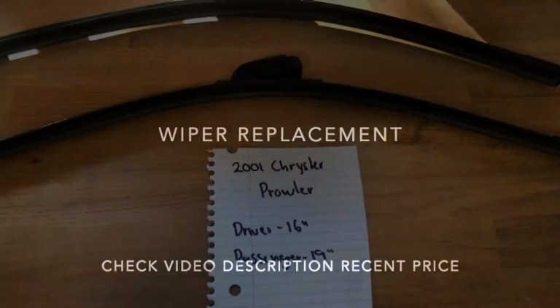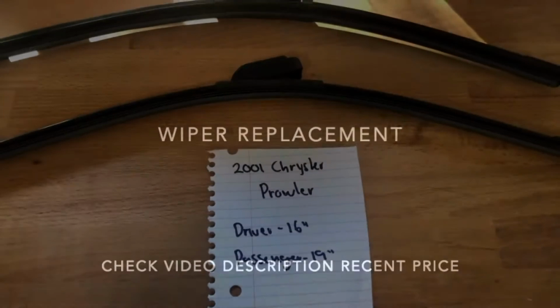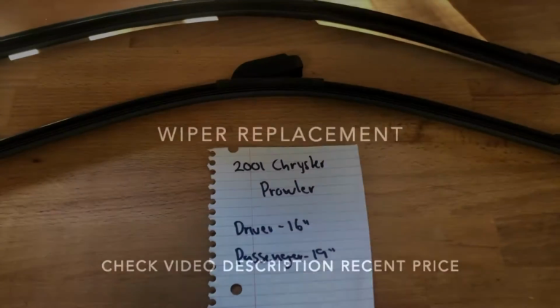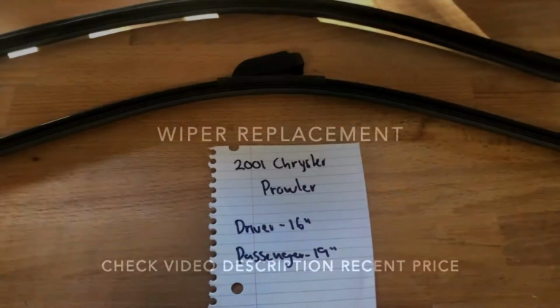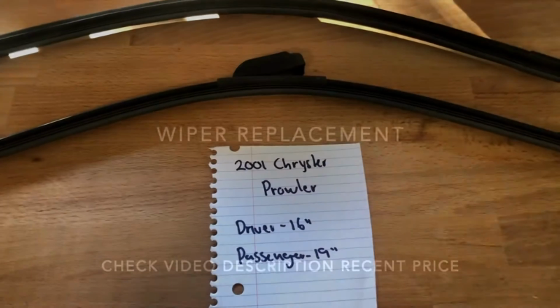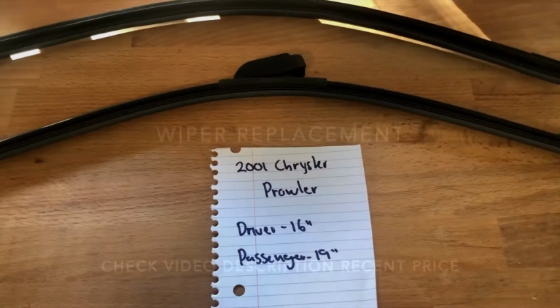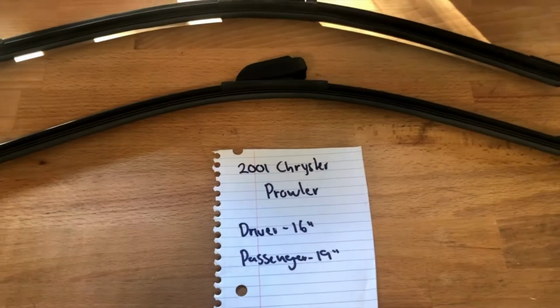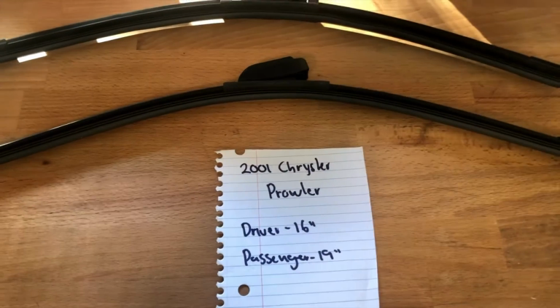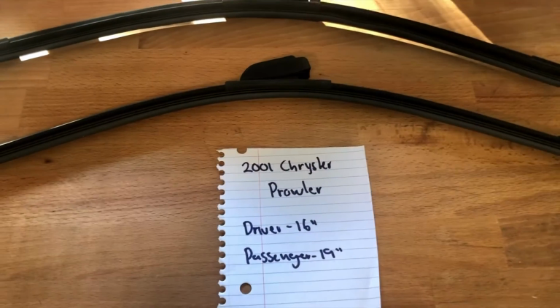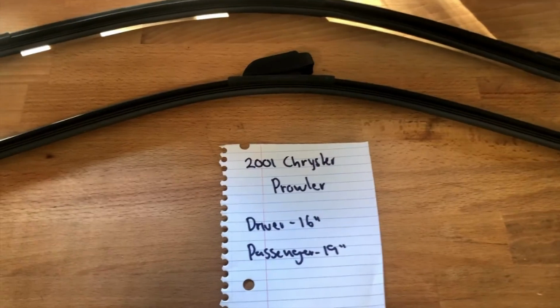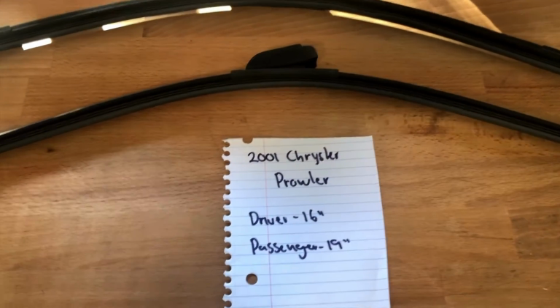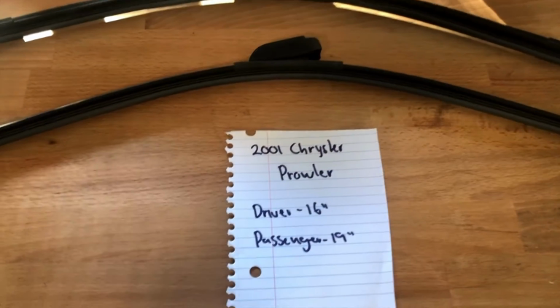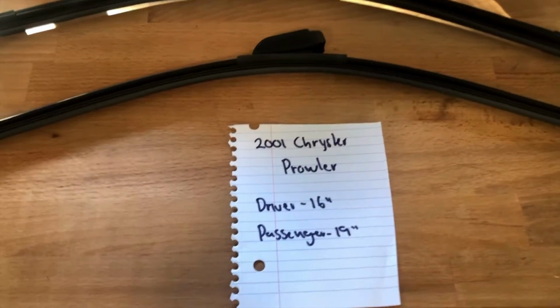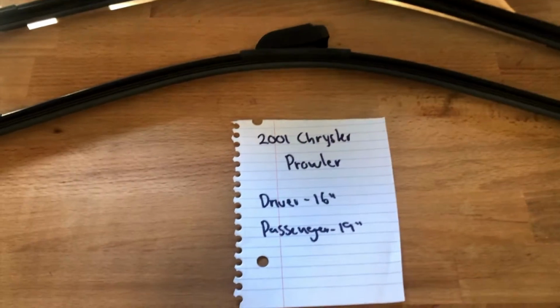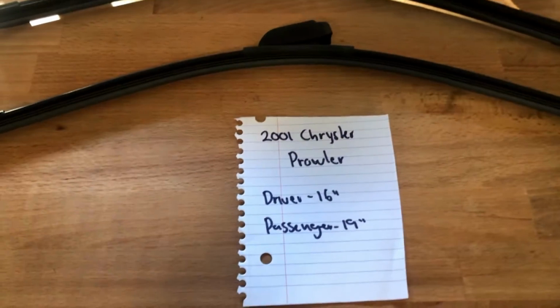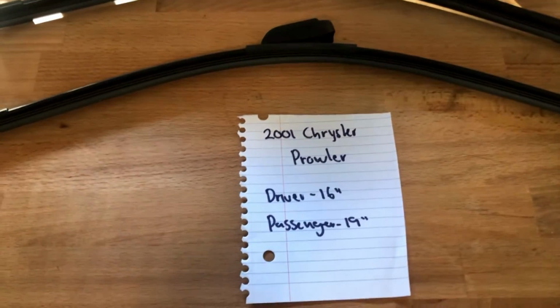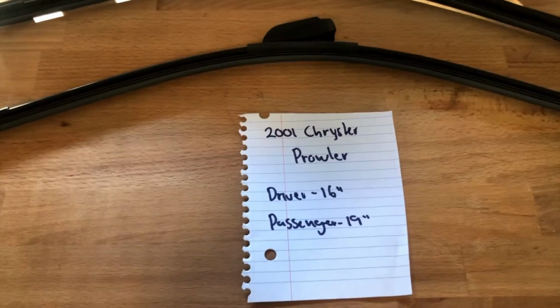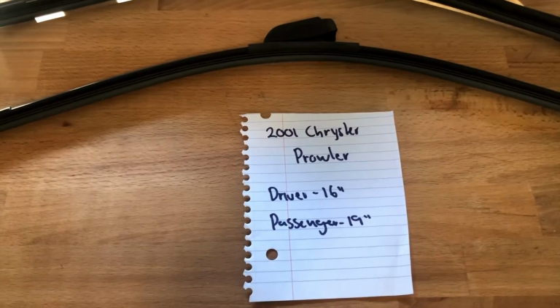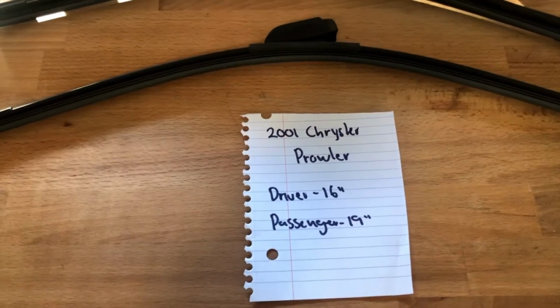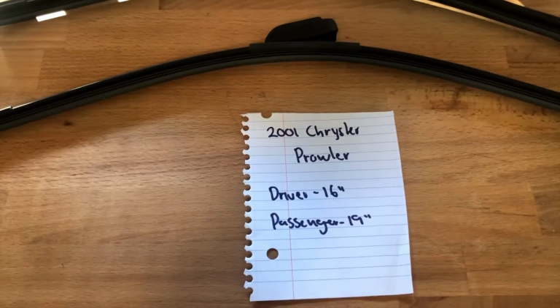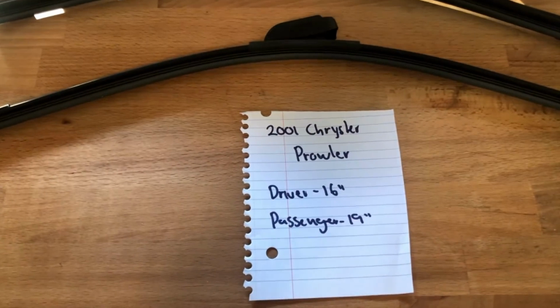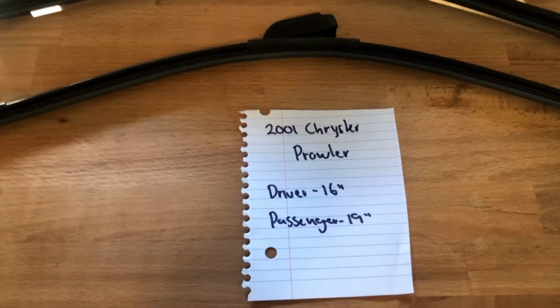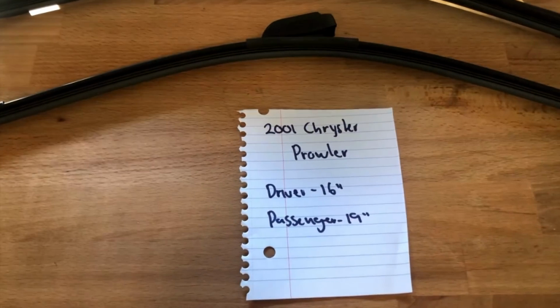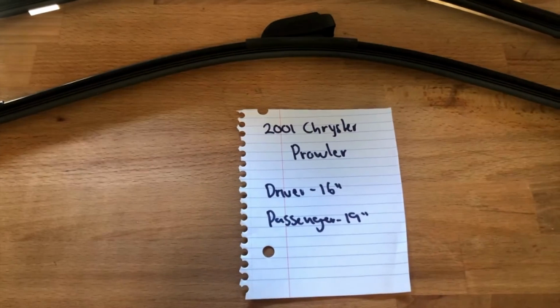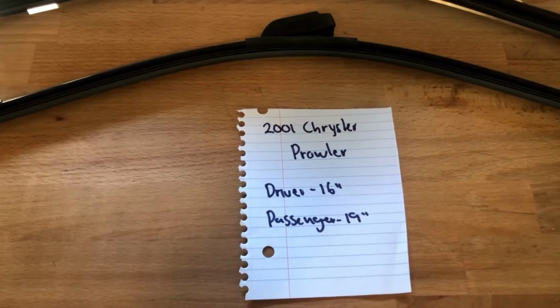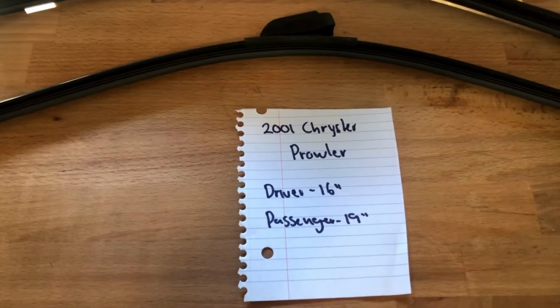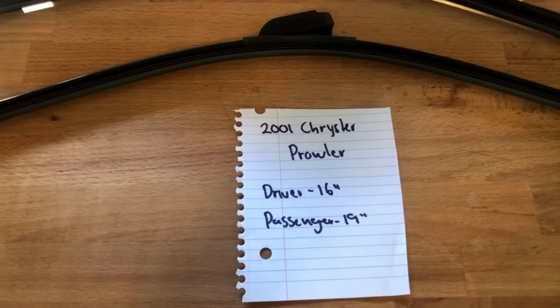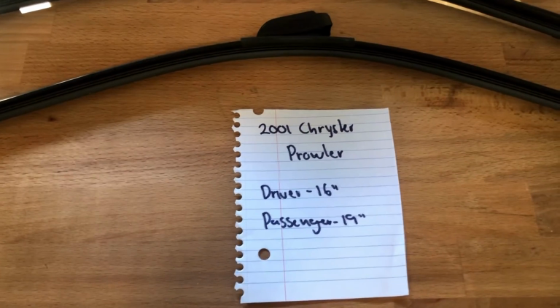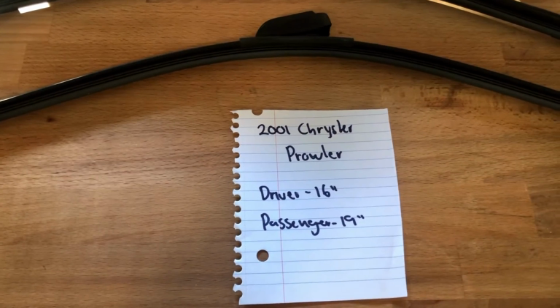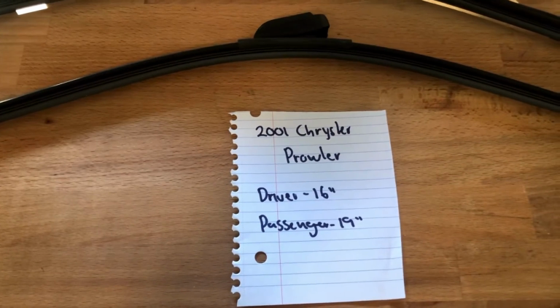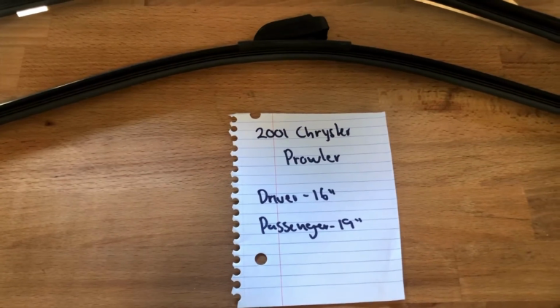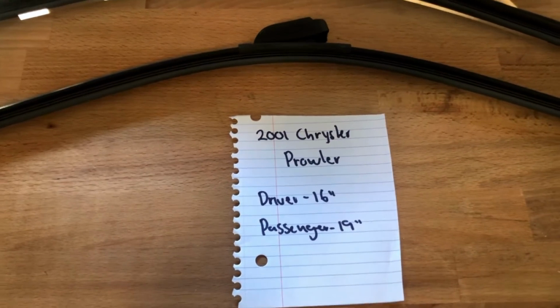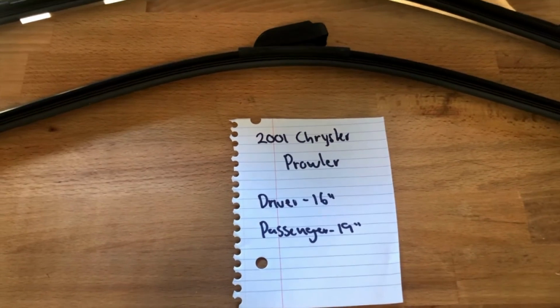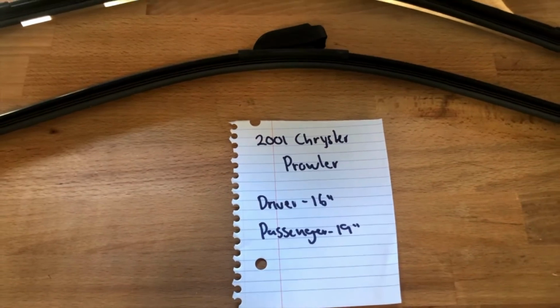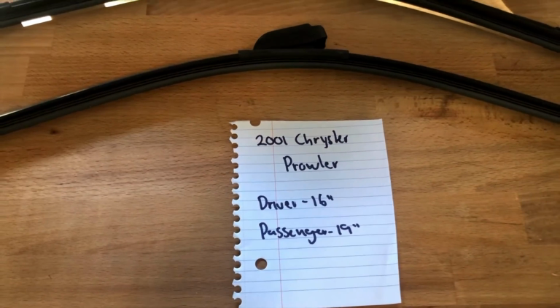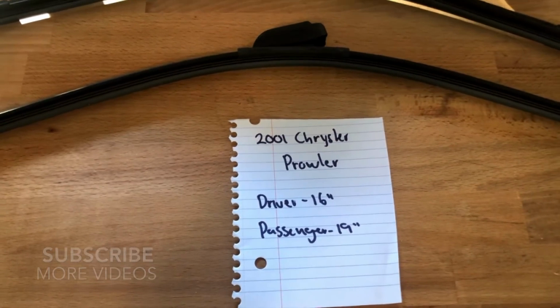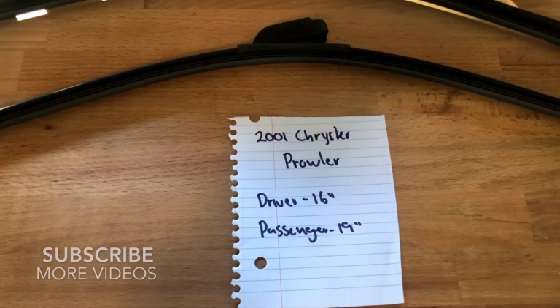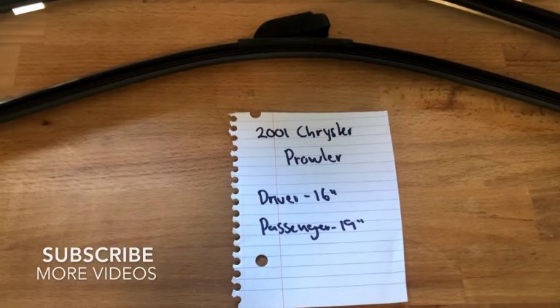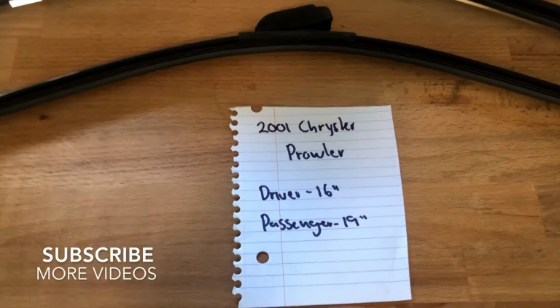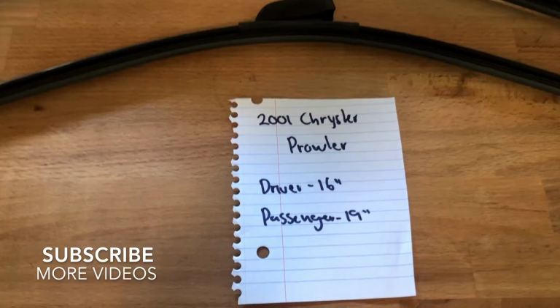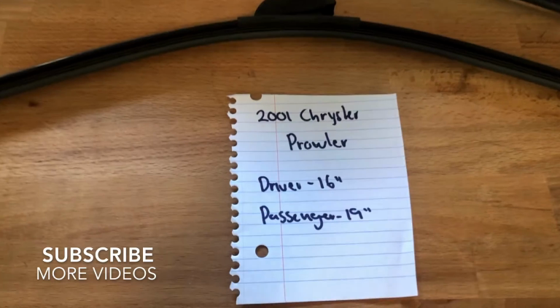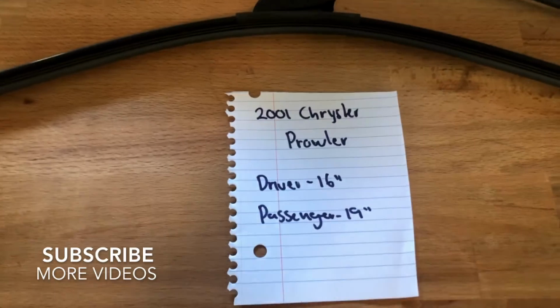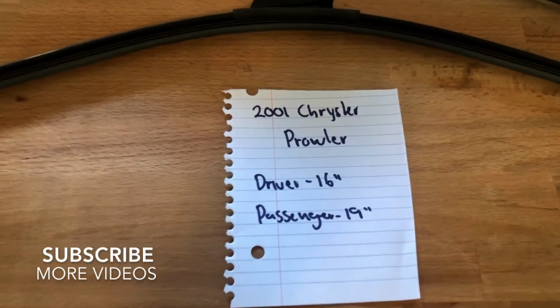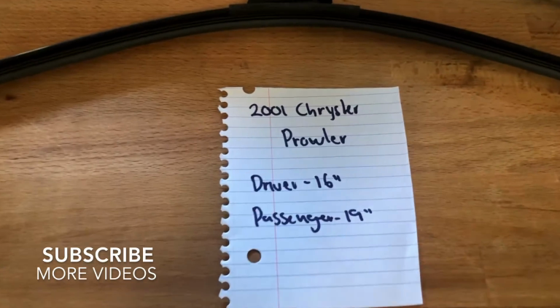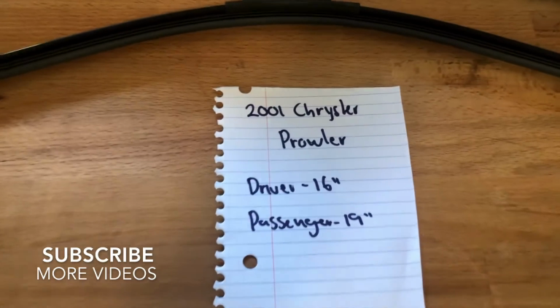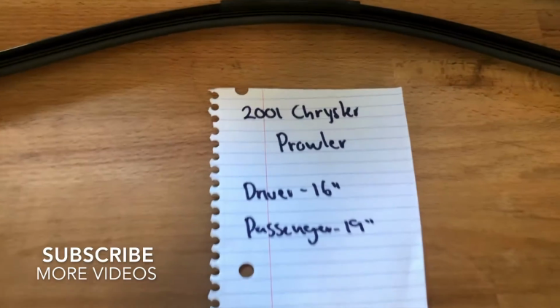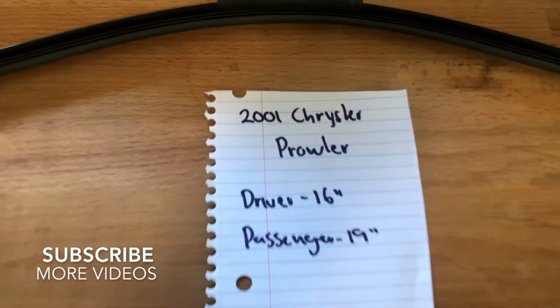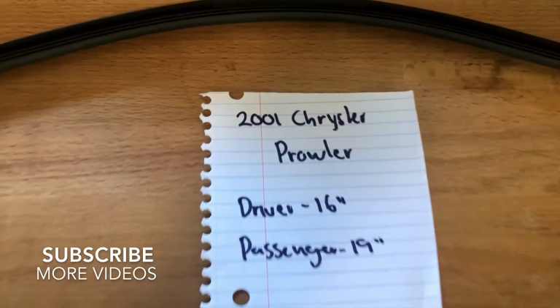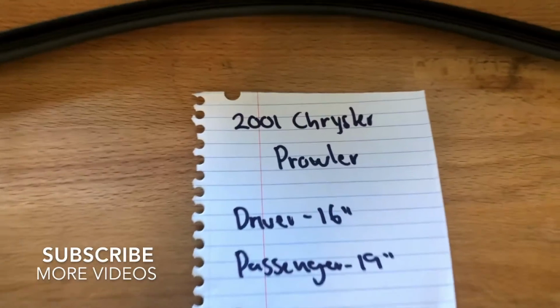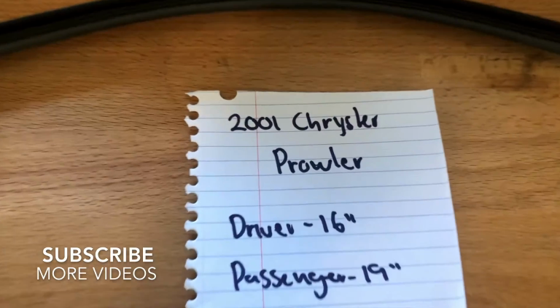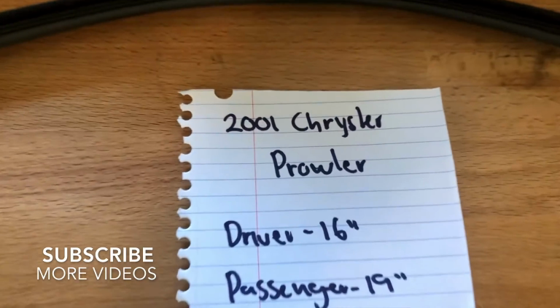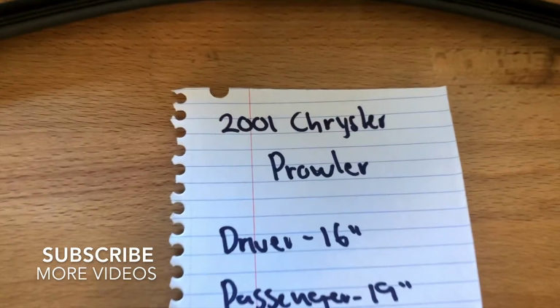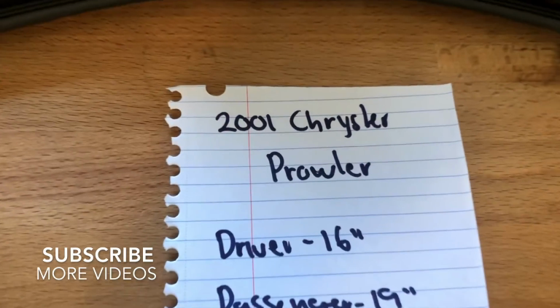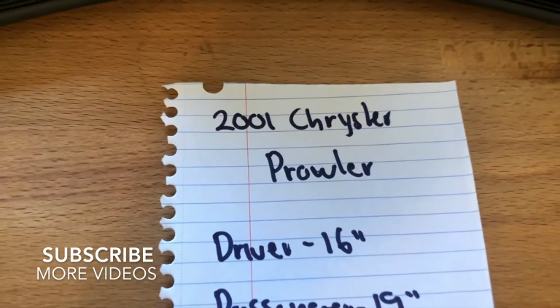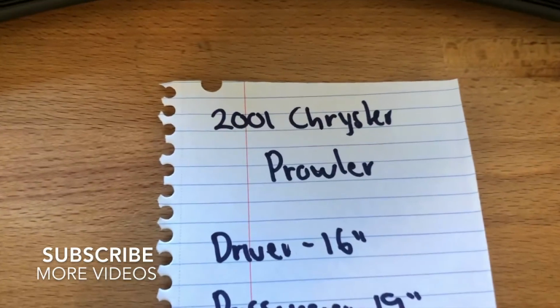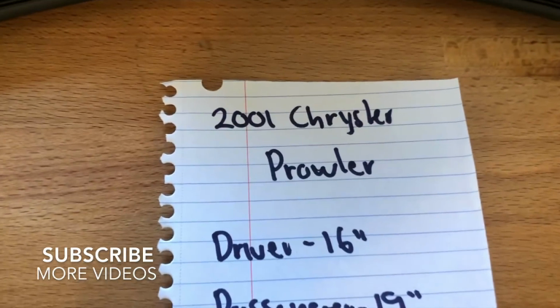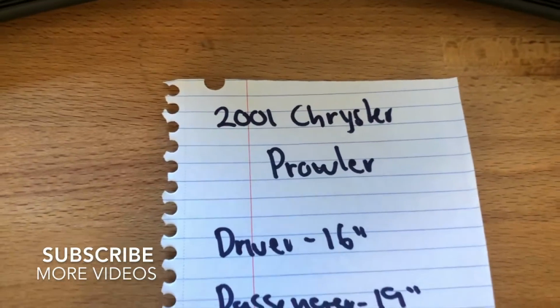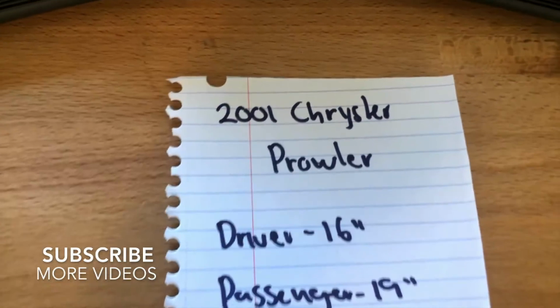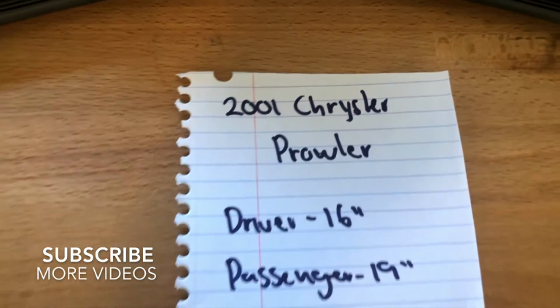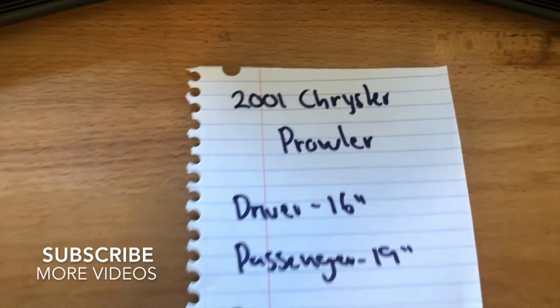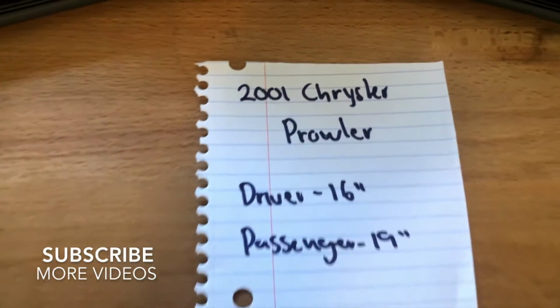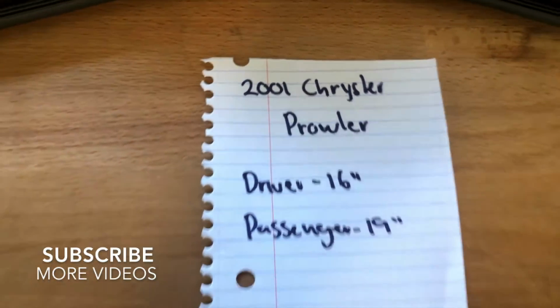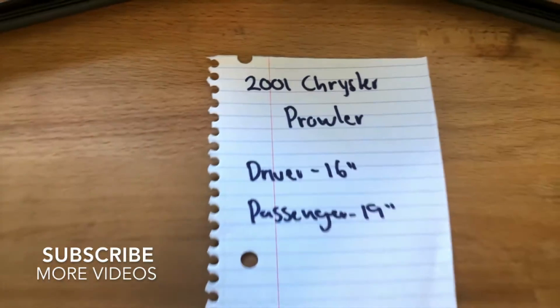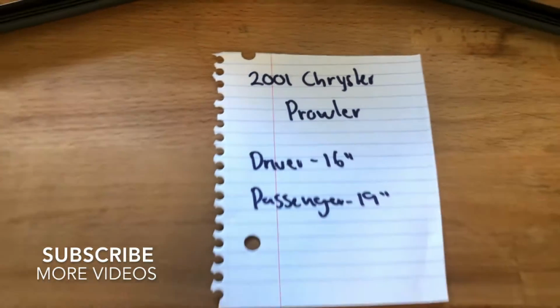What's going on today you guys? Welcome back. Today we're going to be talking about changing the wiper blades for the 2001 Chrysler Prowler.